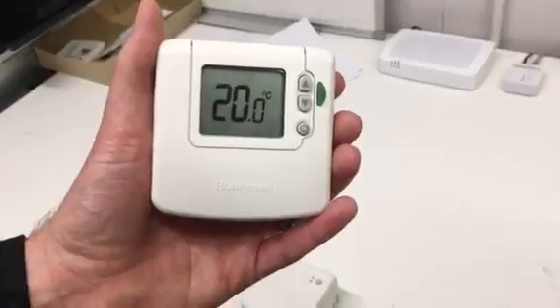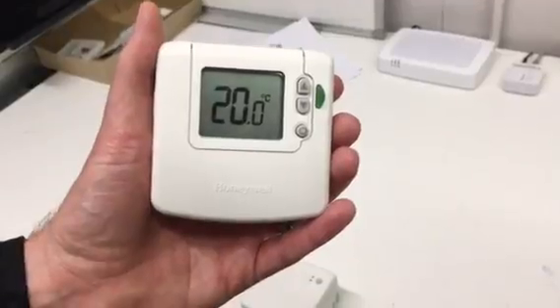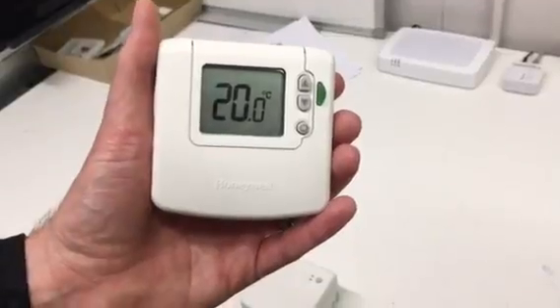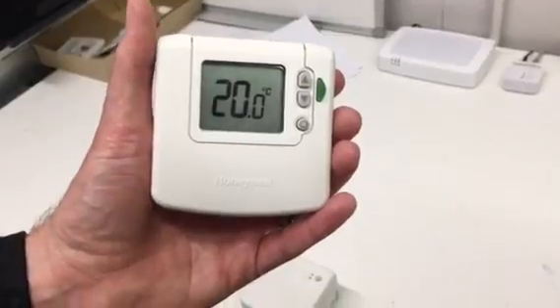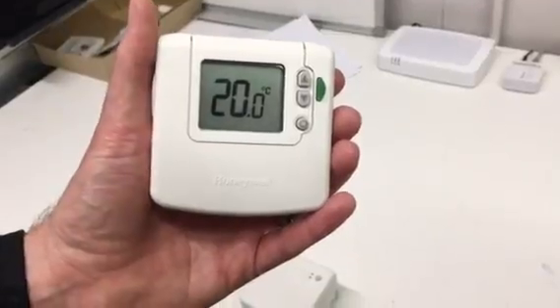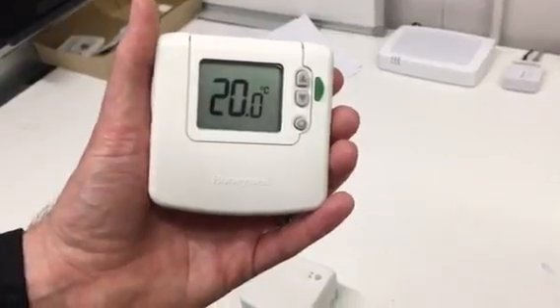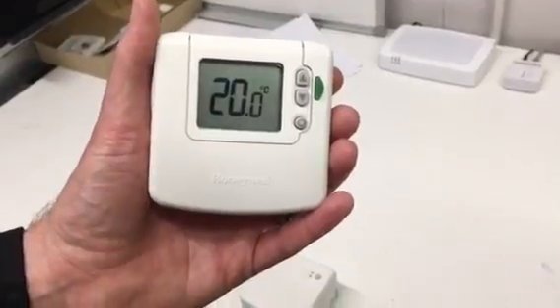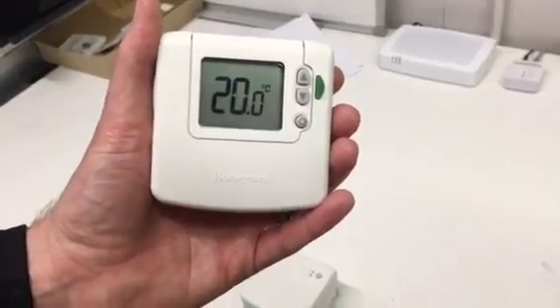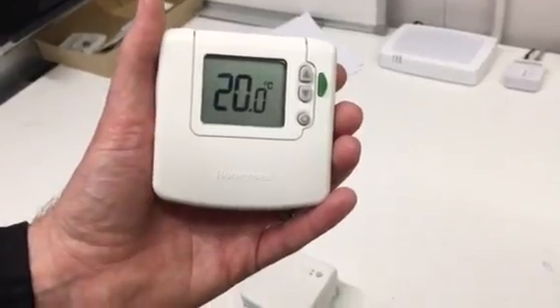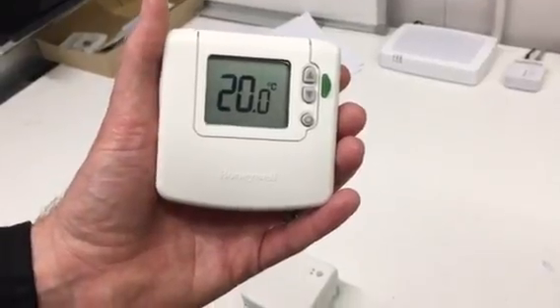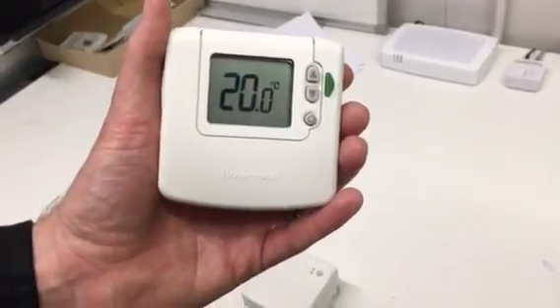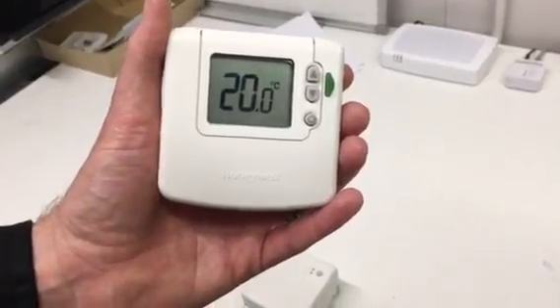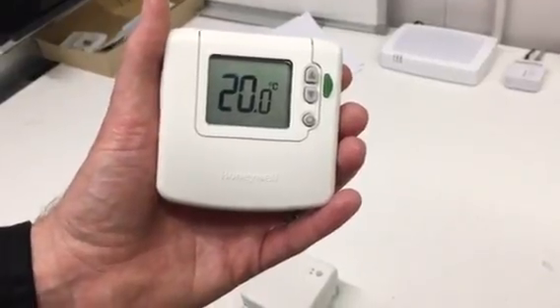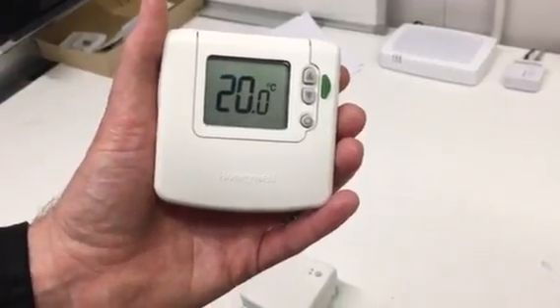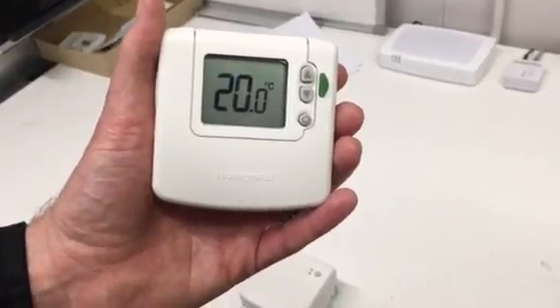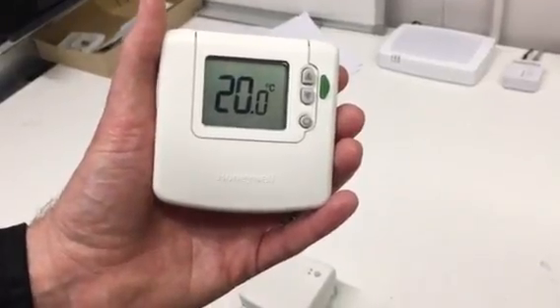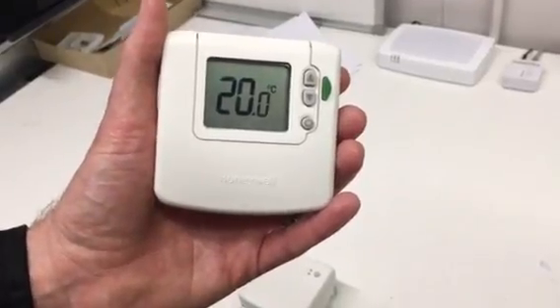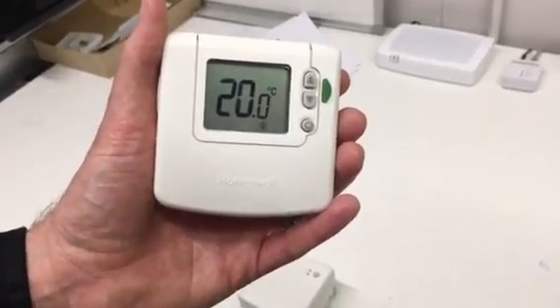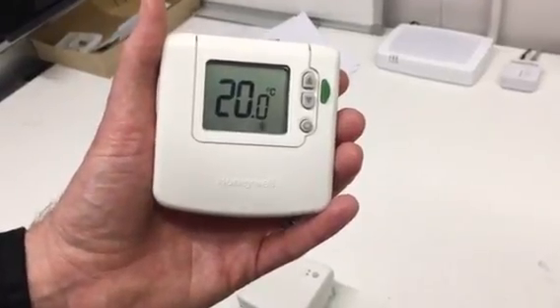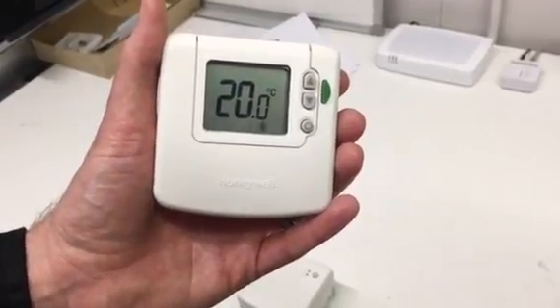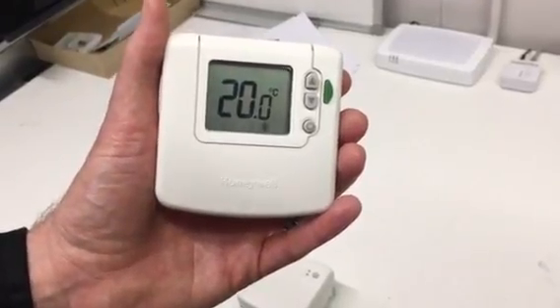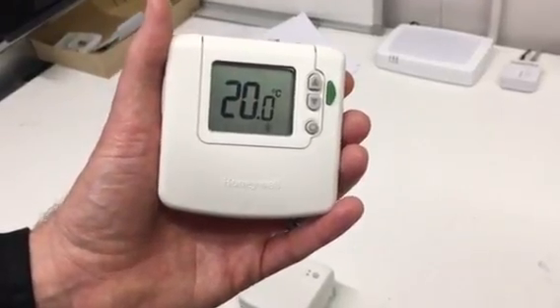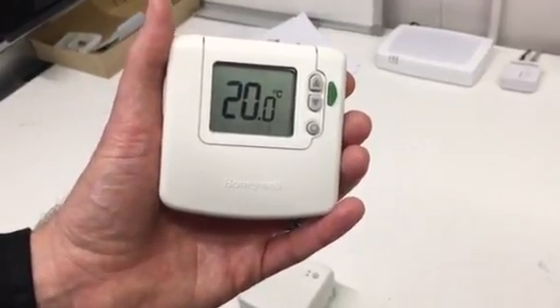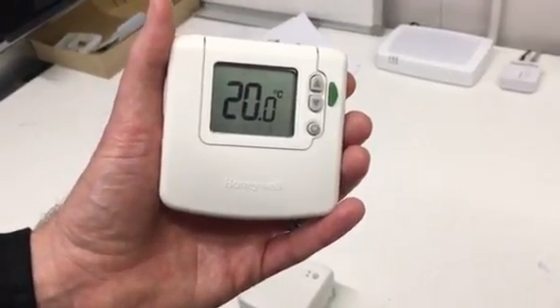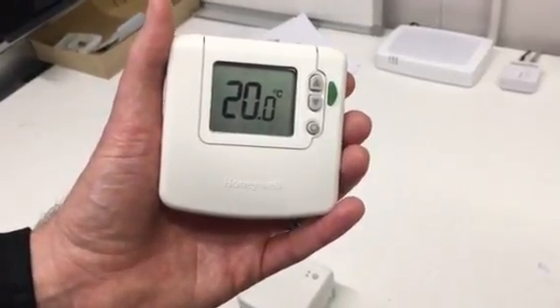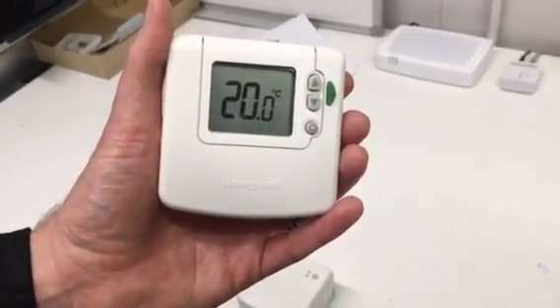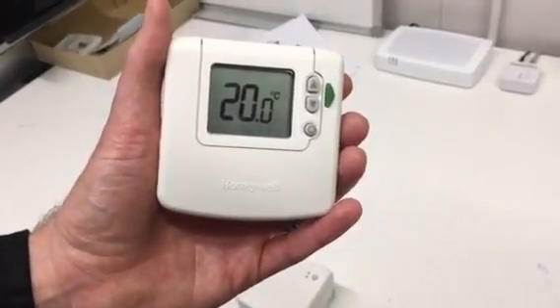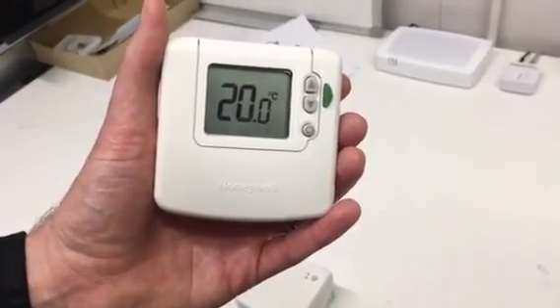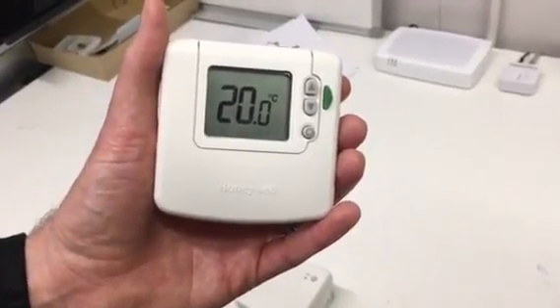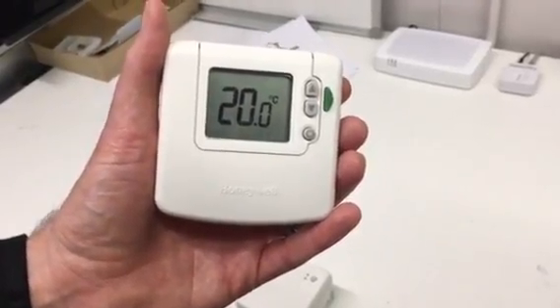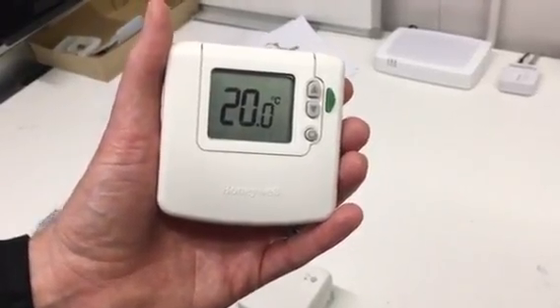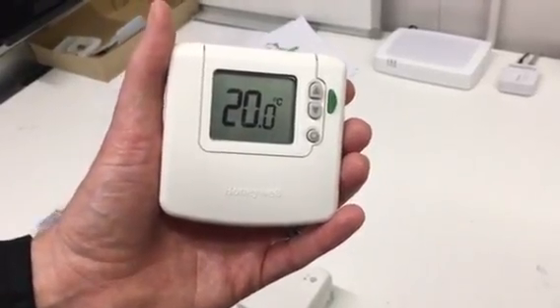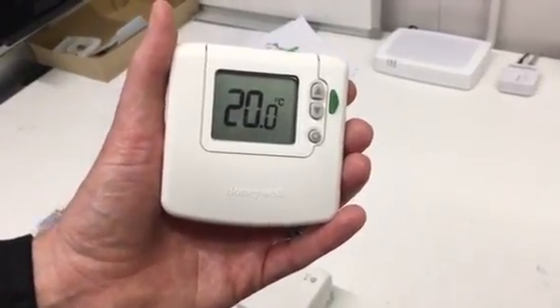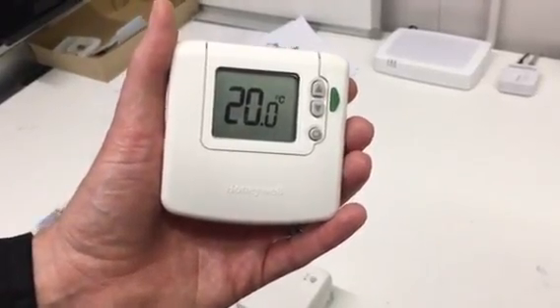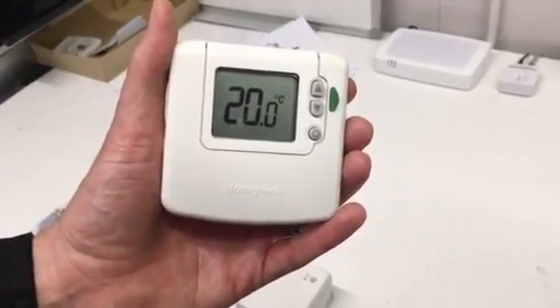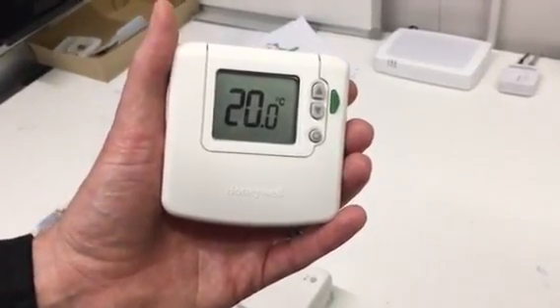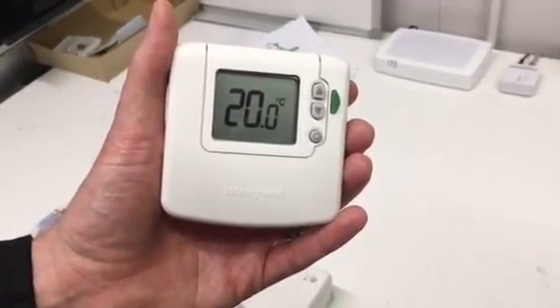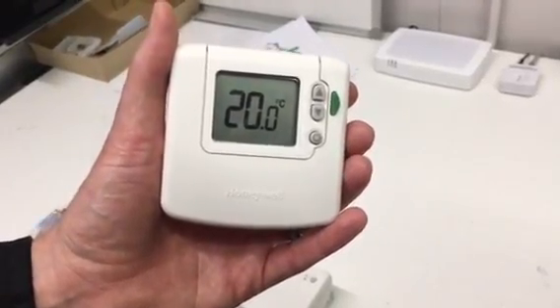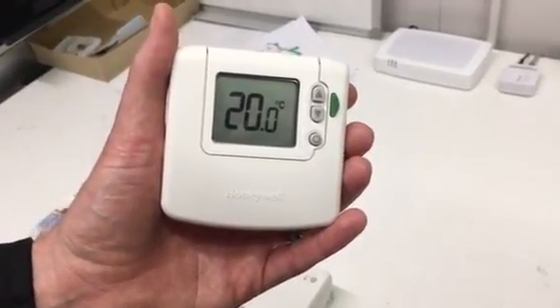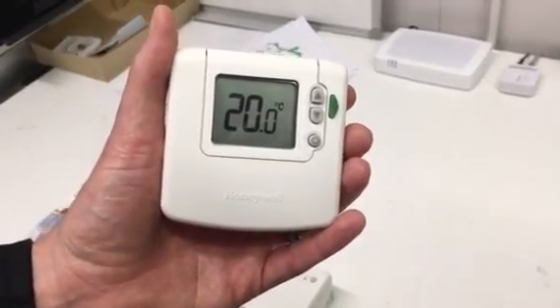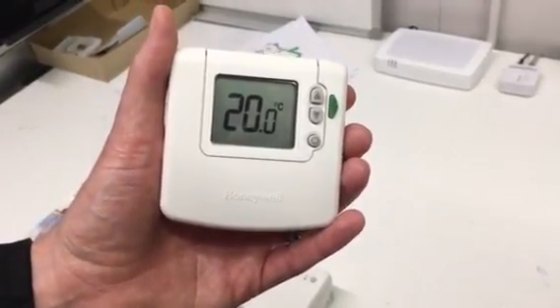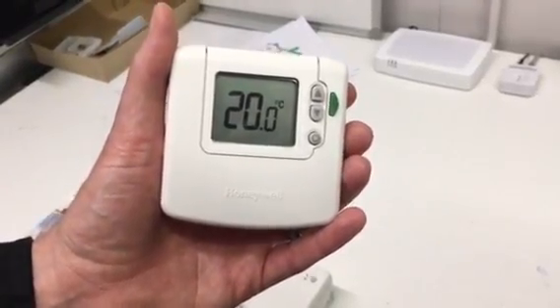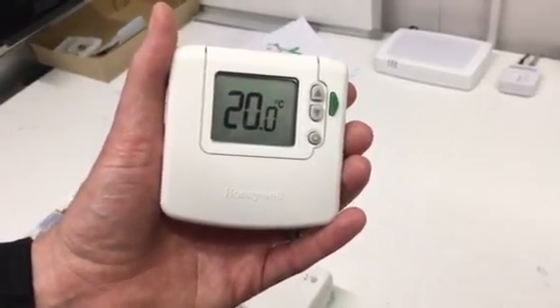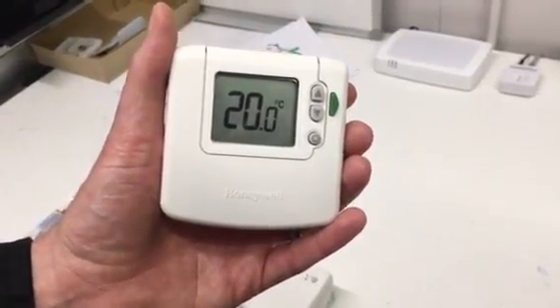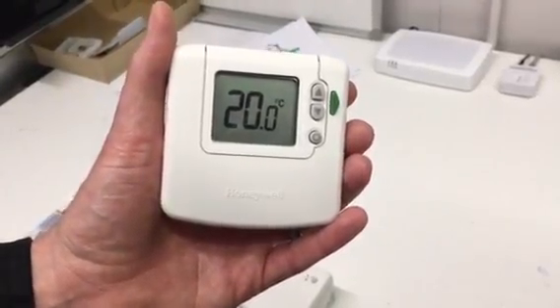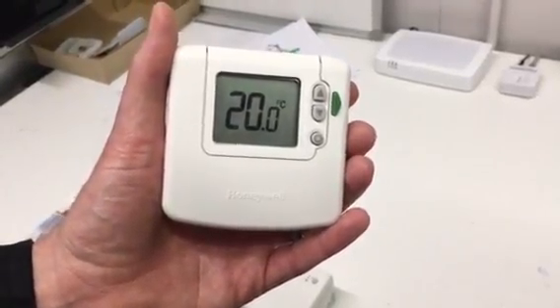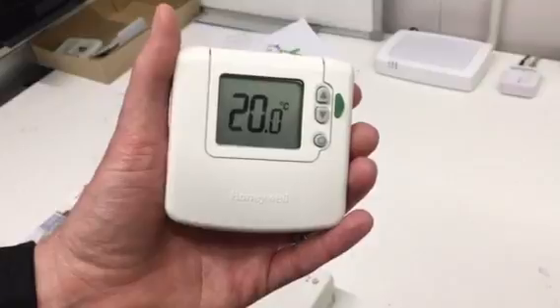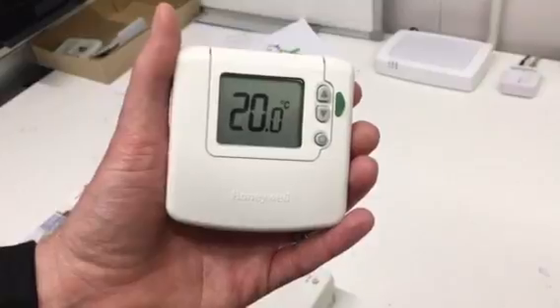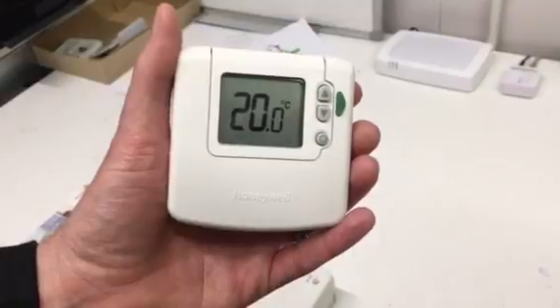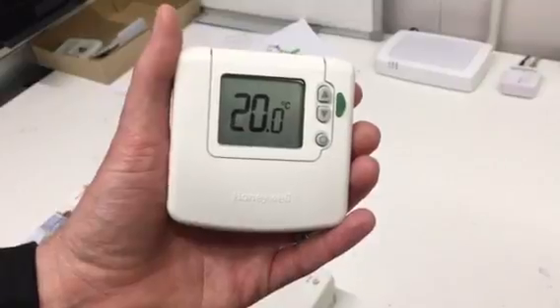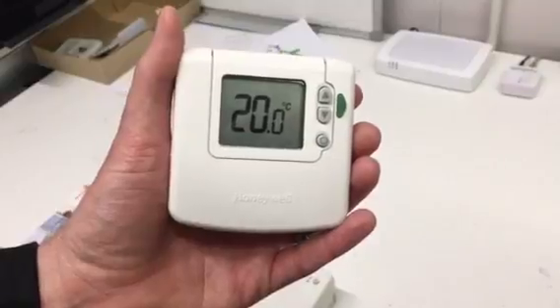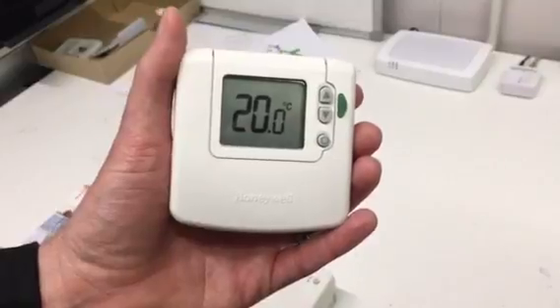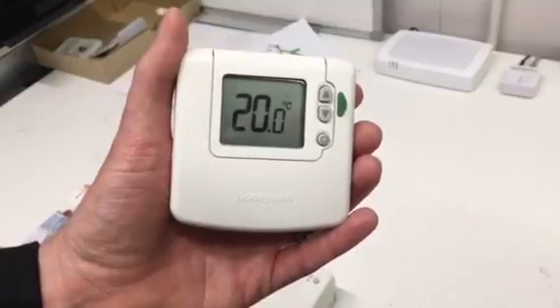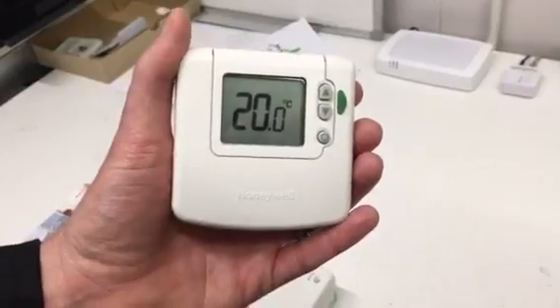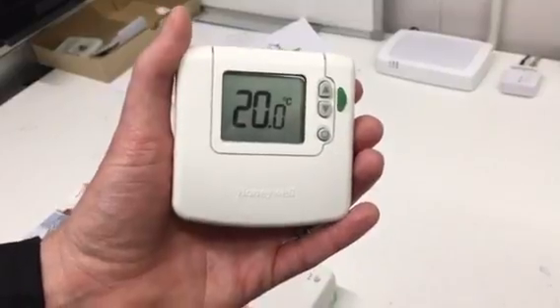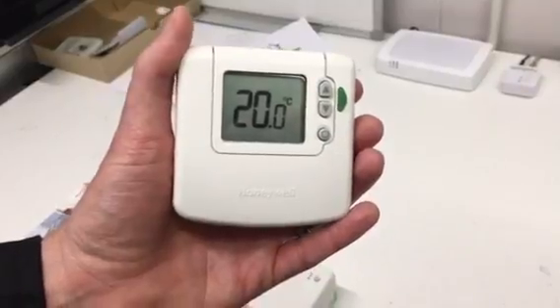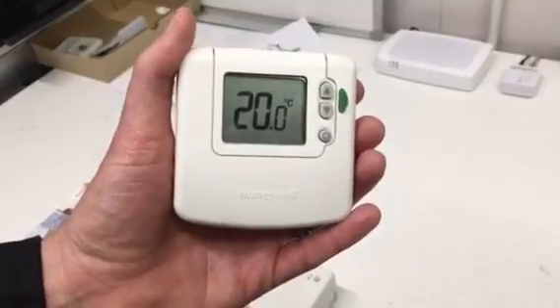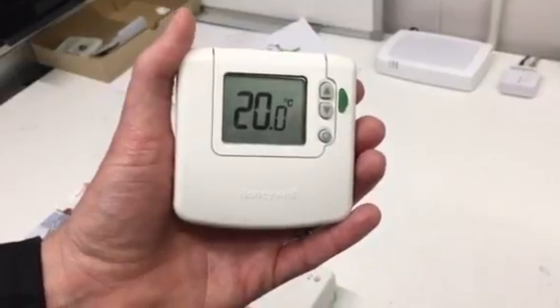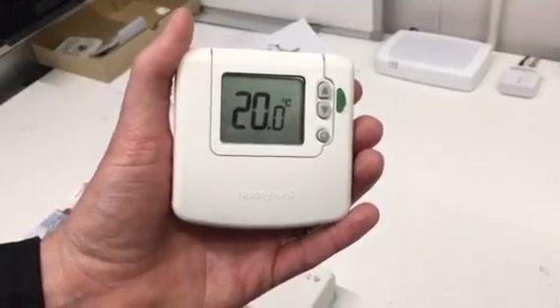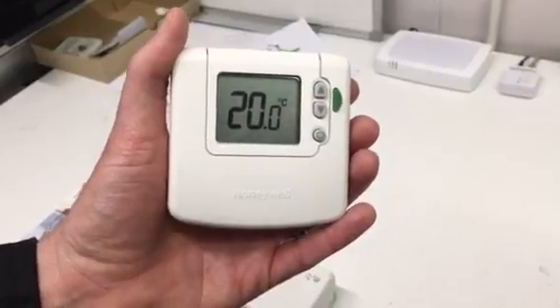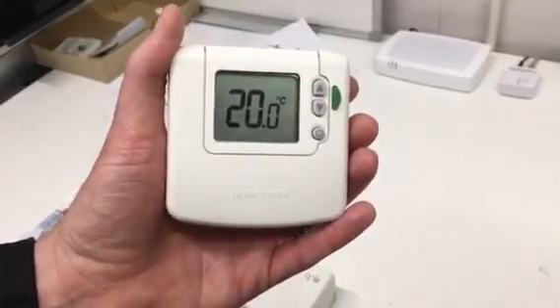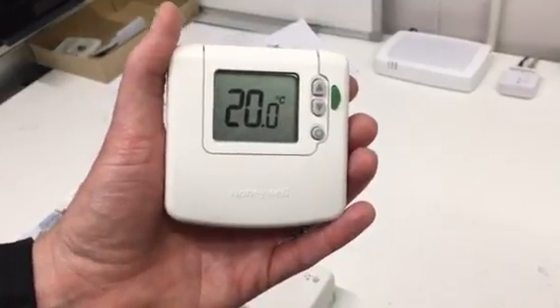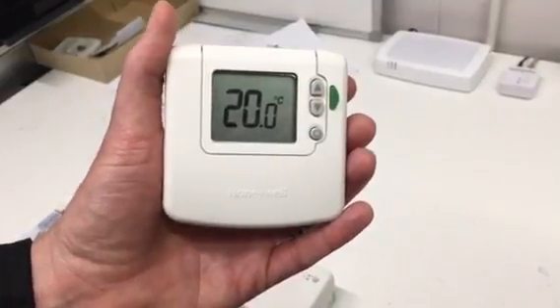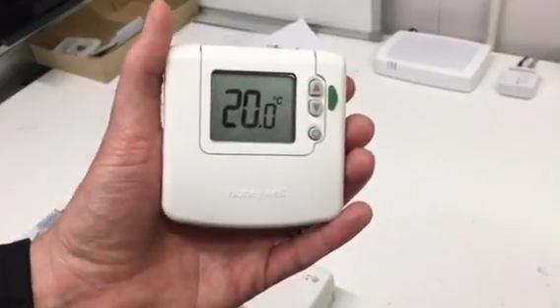Hi, this is Richard here from the EVA Home Shop and today I'm going to show you how to repair a DT92E wireless thermostat.